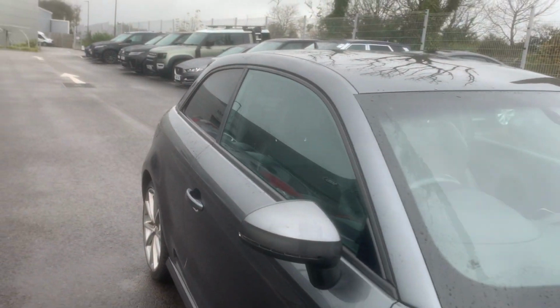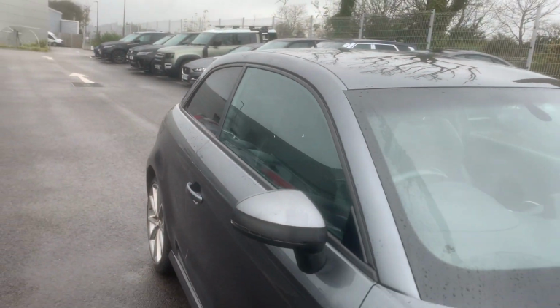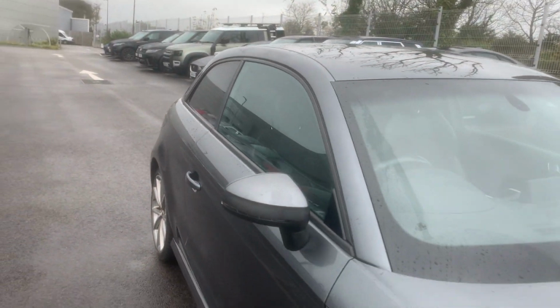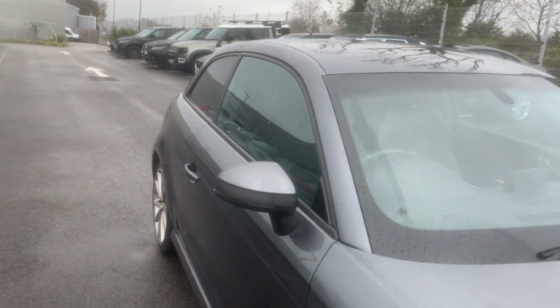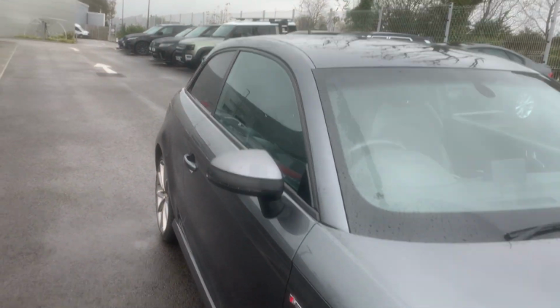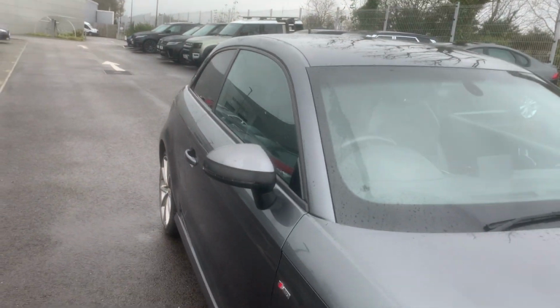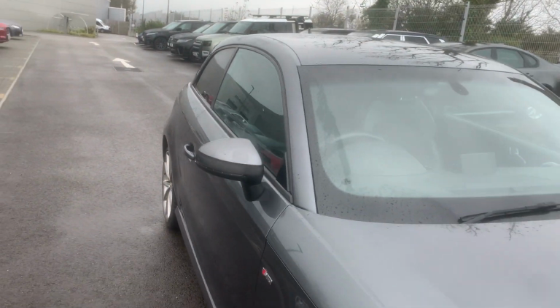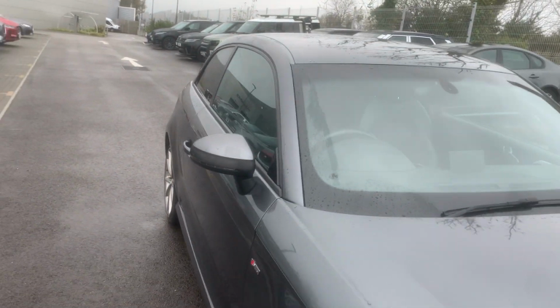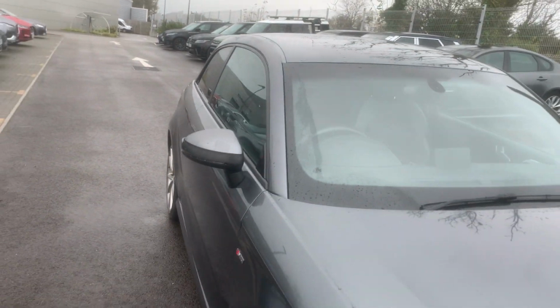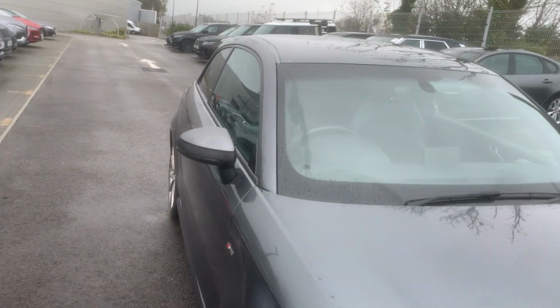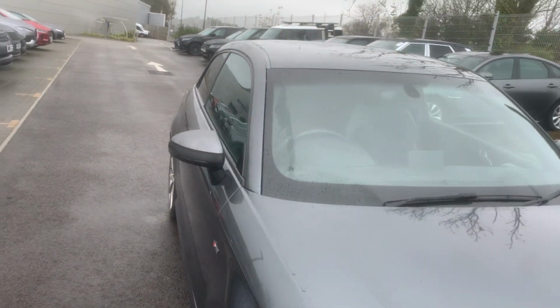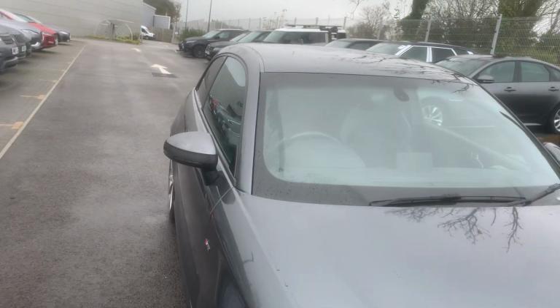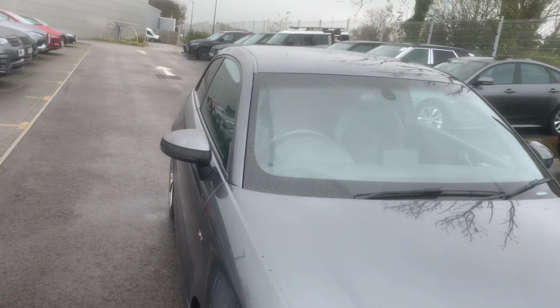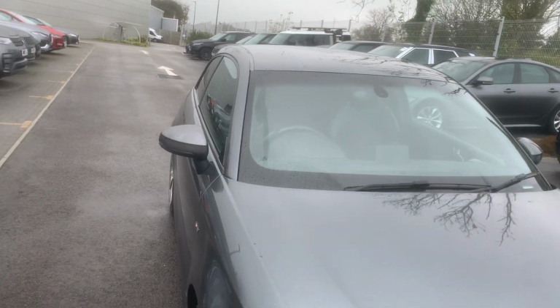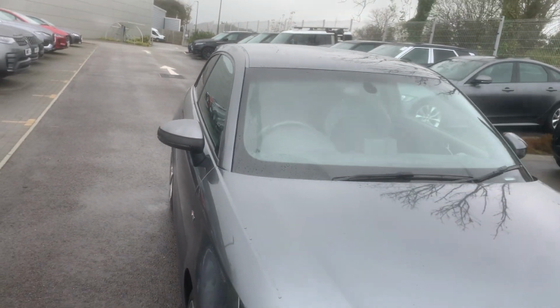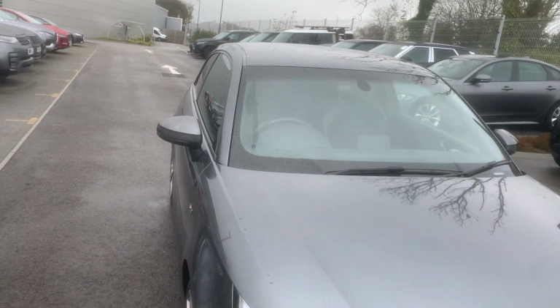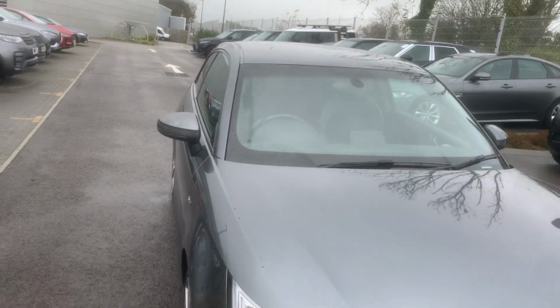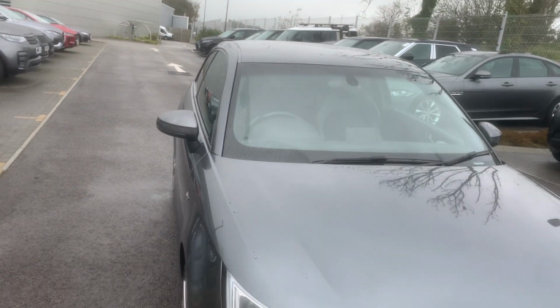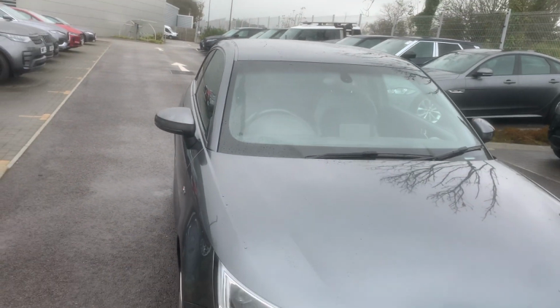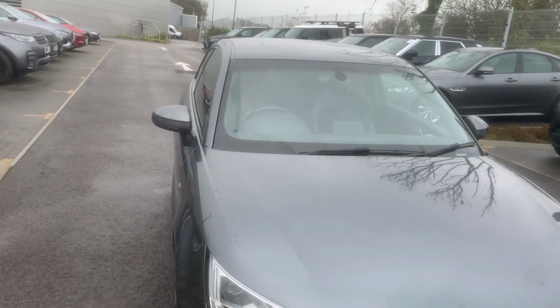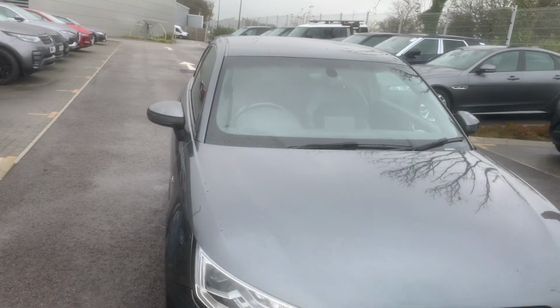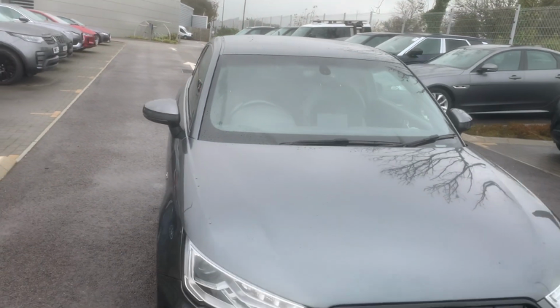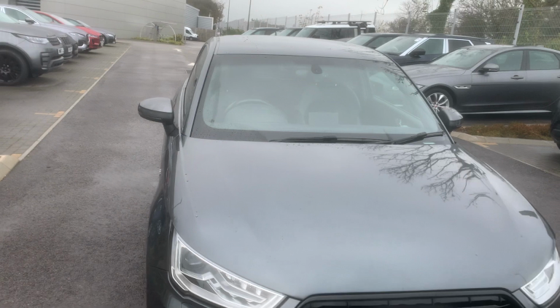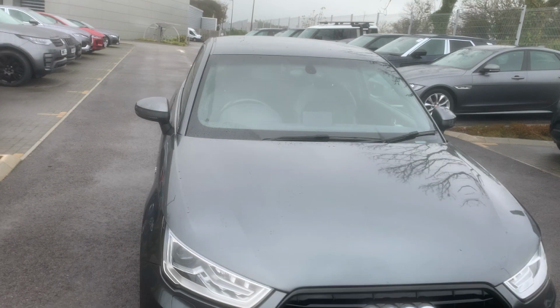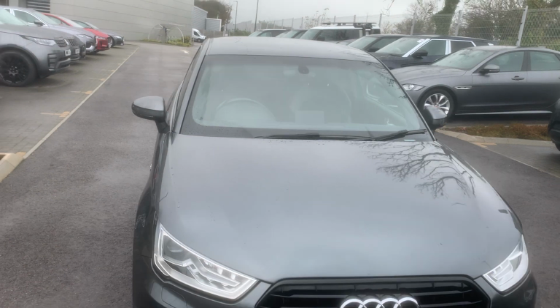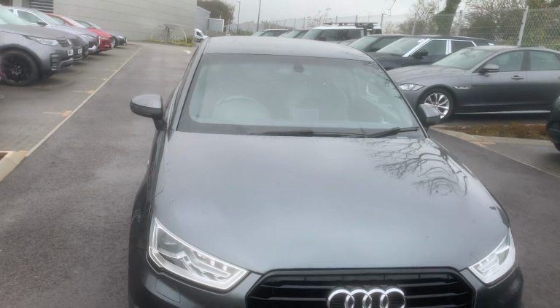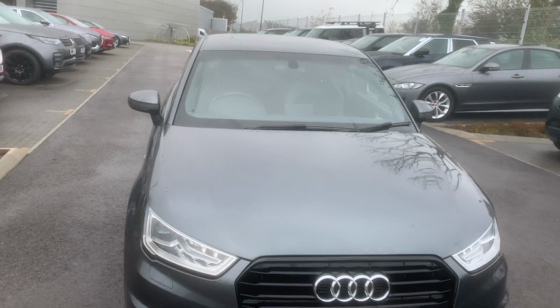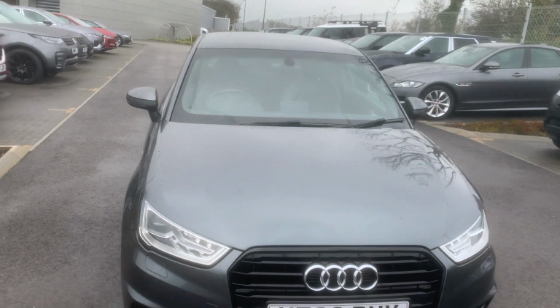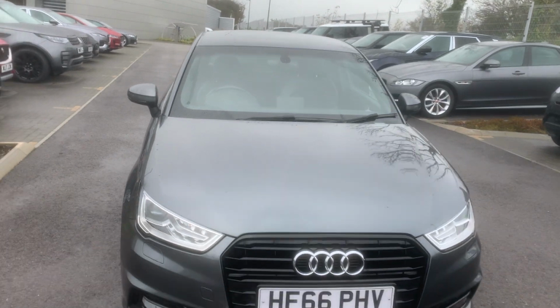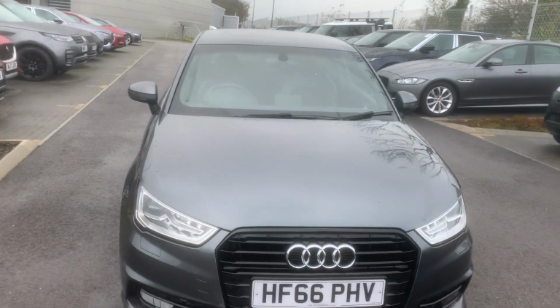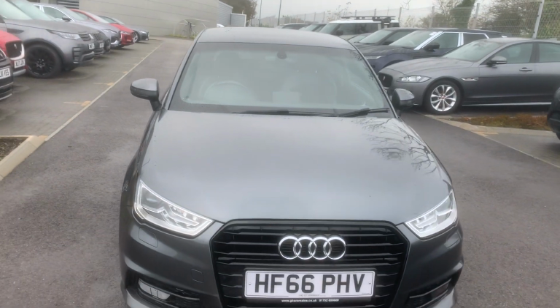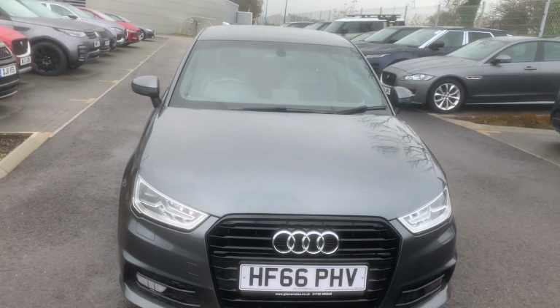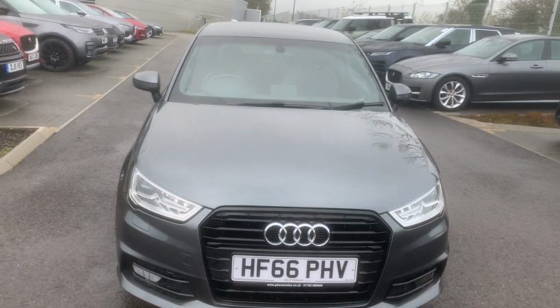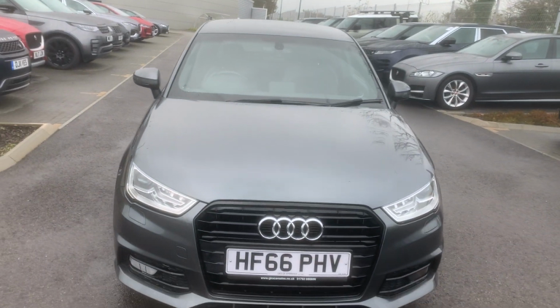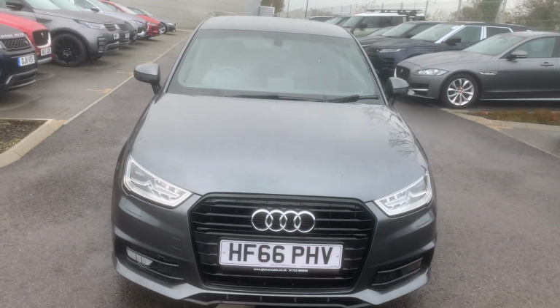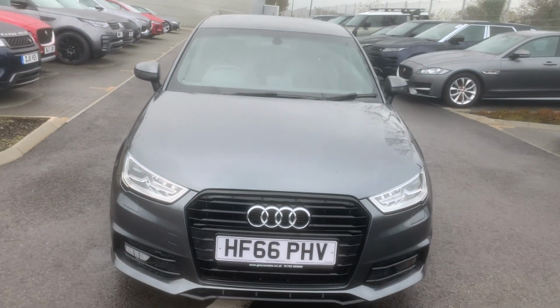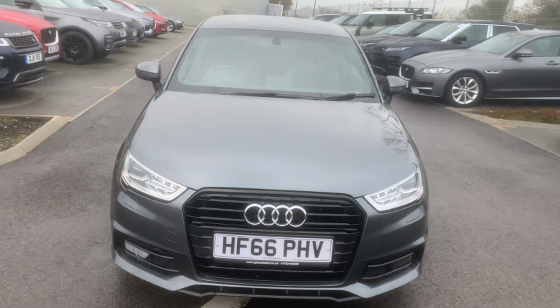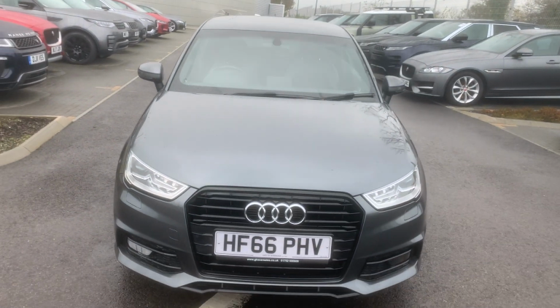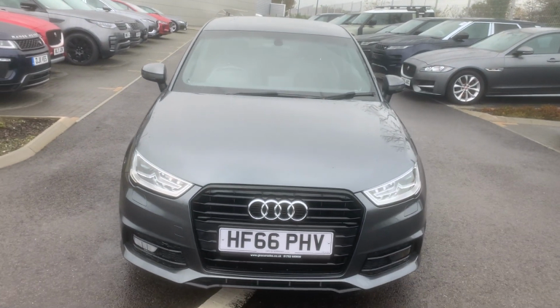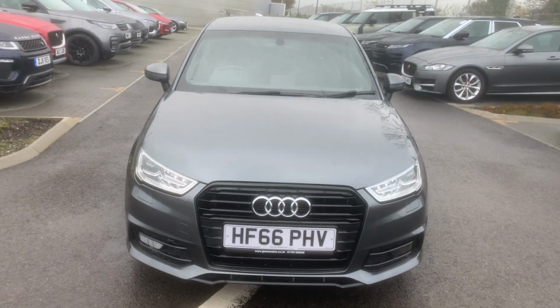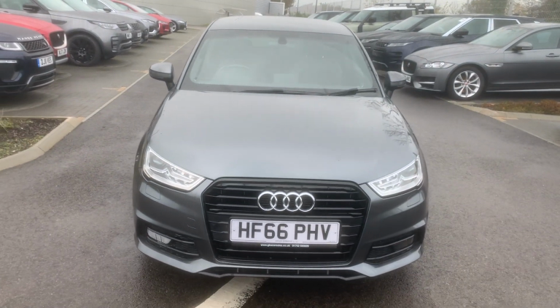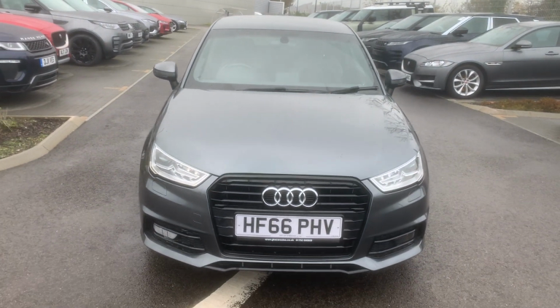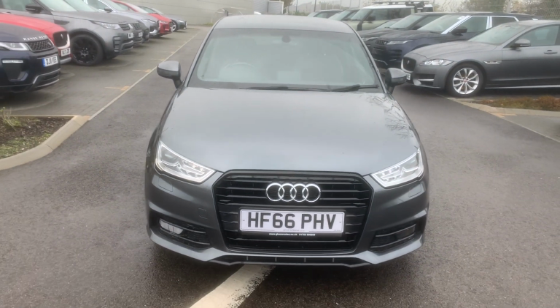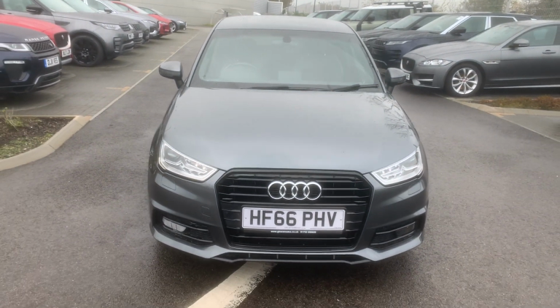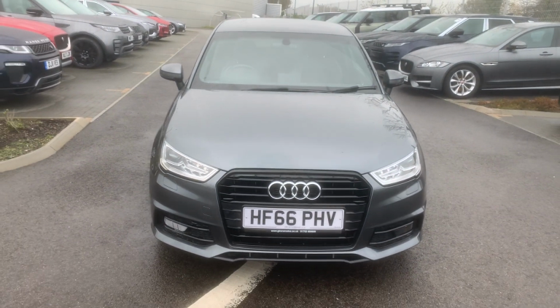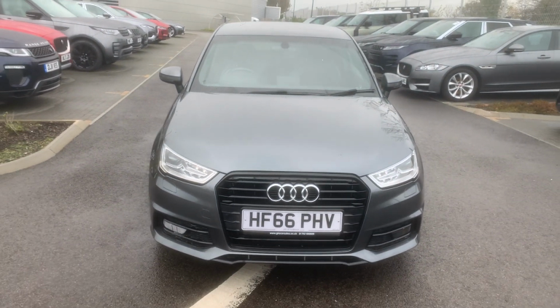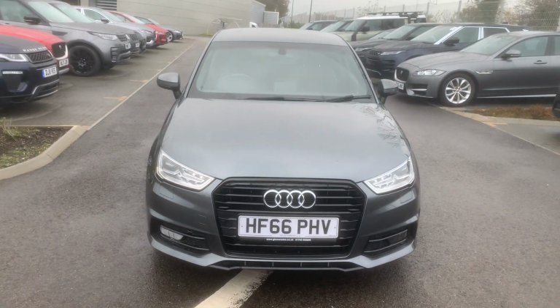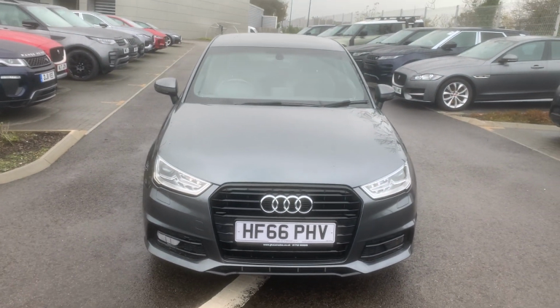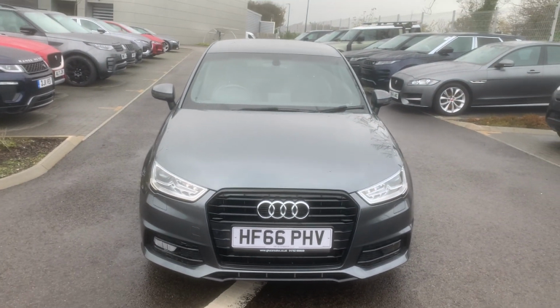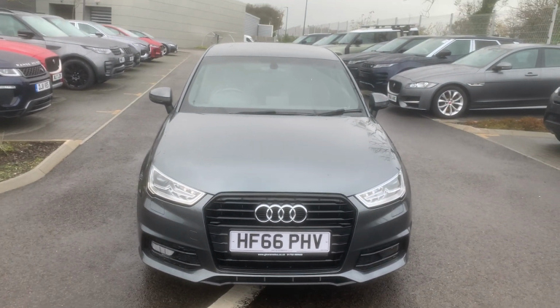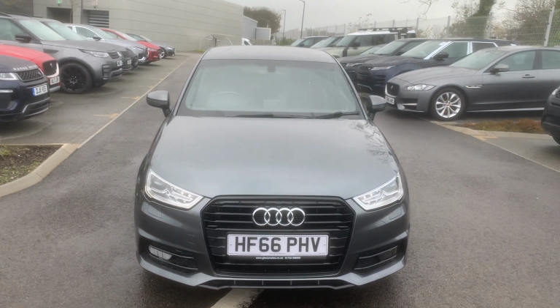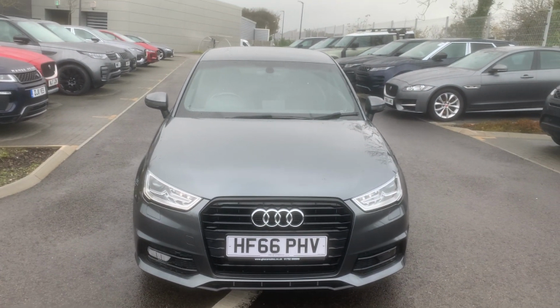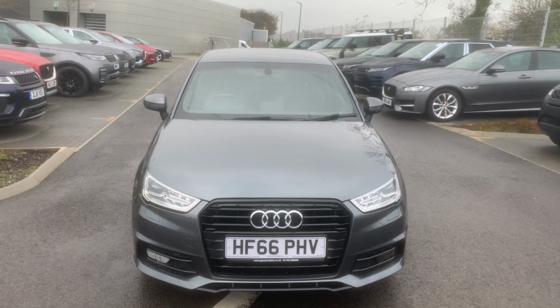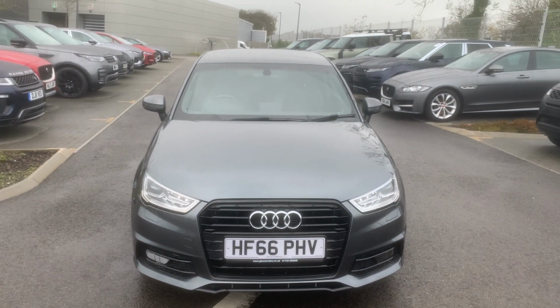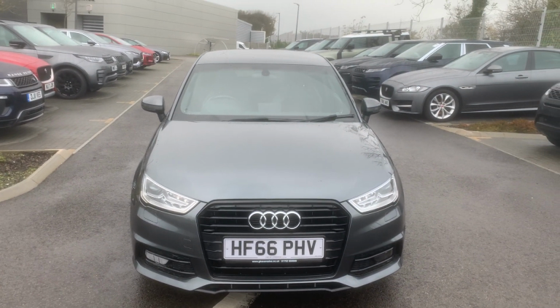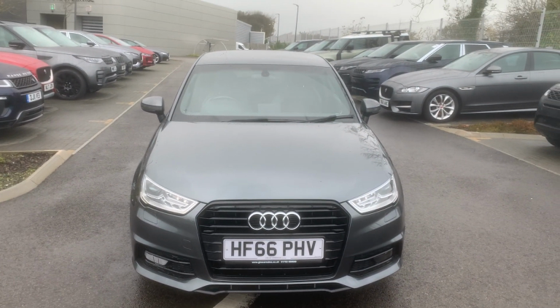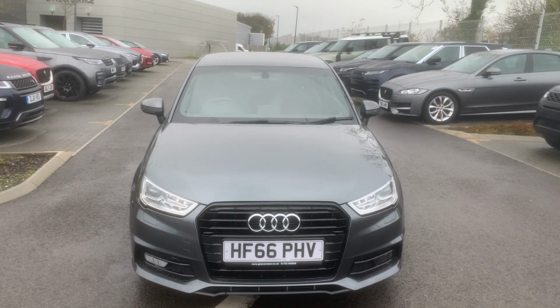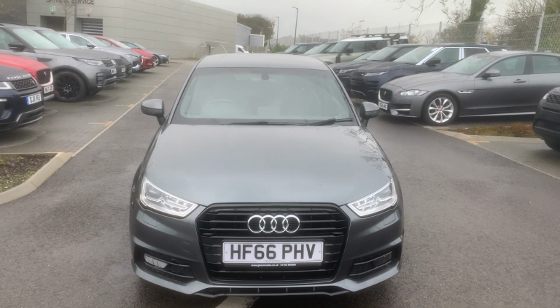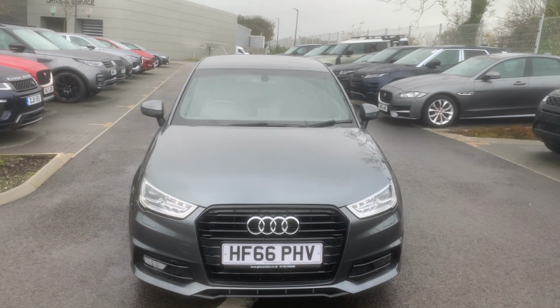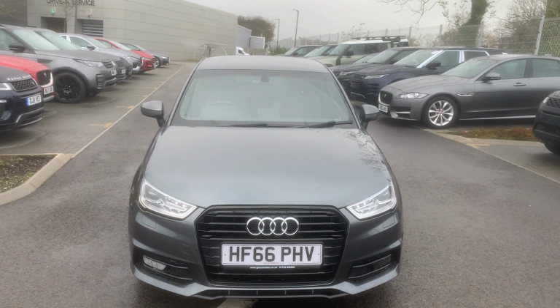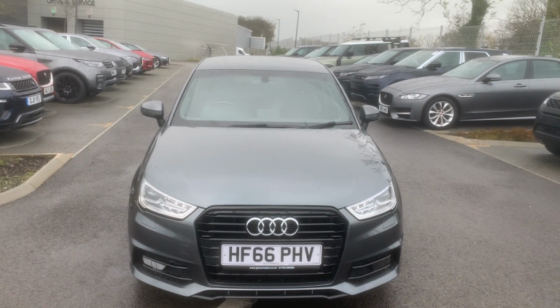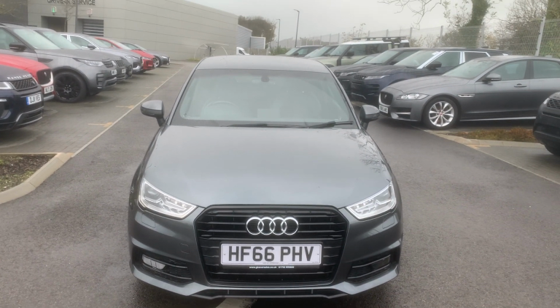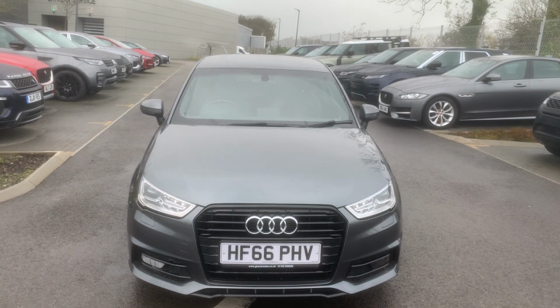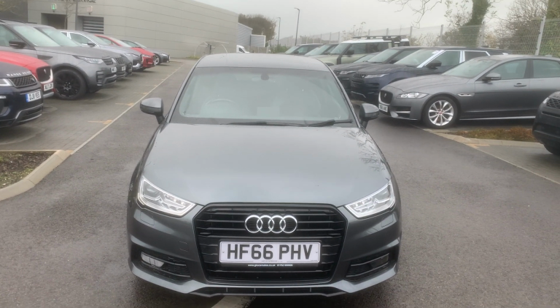Give us a call on 01872 713333 to arrange a test drive. Any questions, don't forget to ask for Paul.